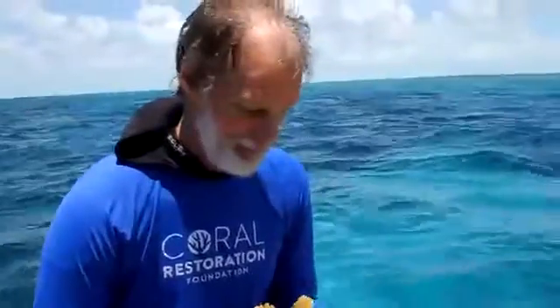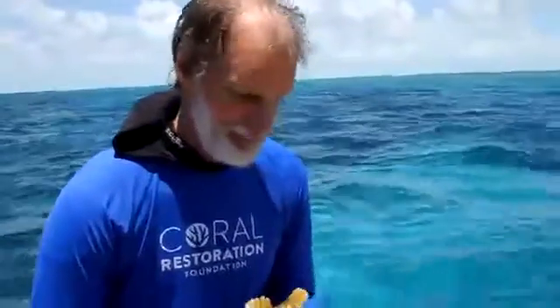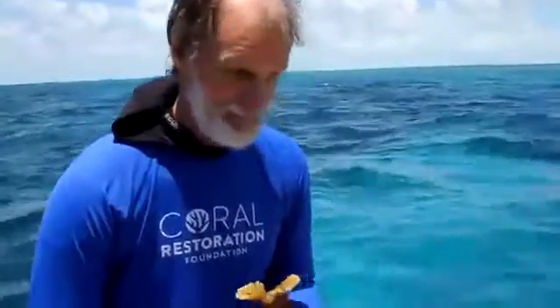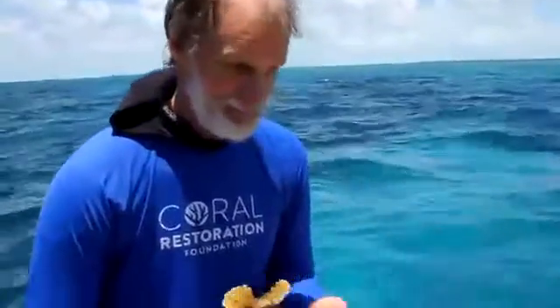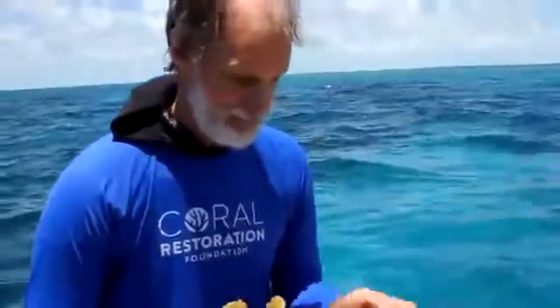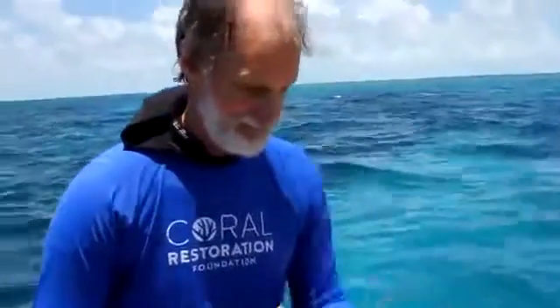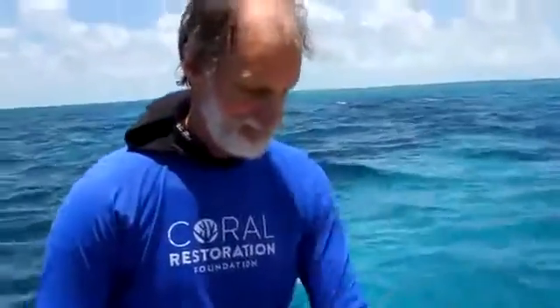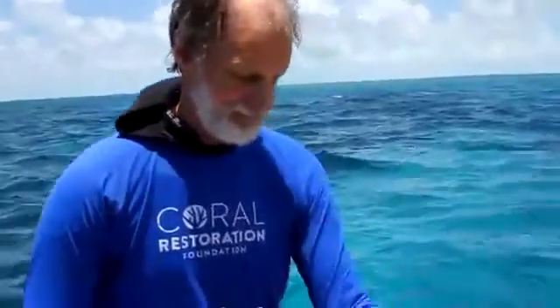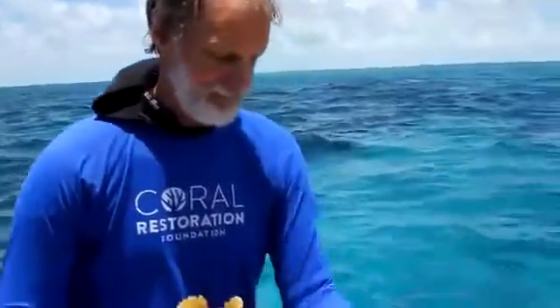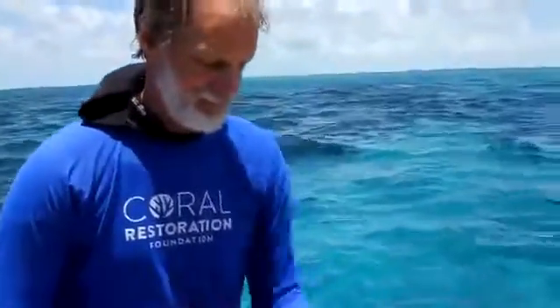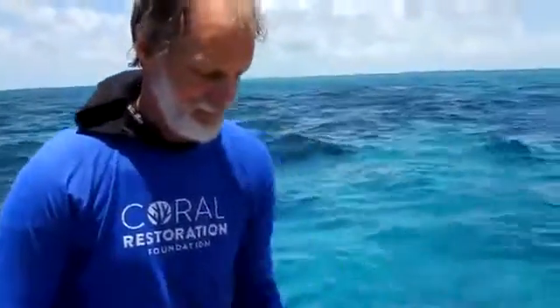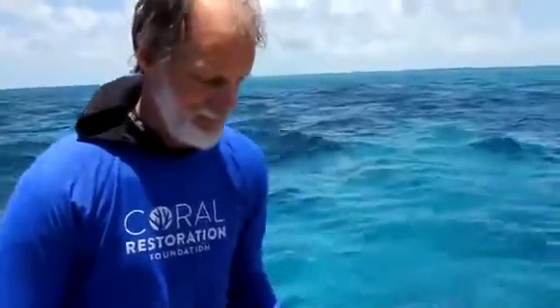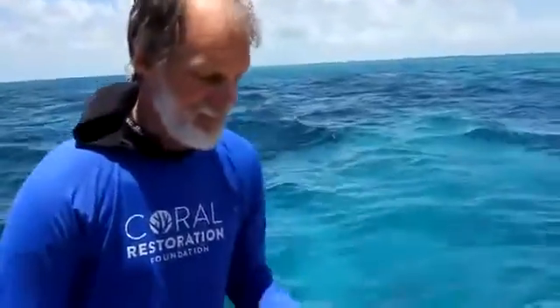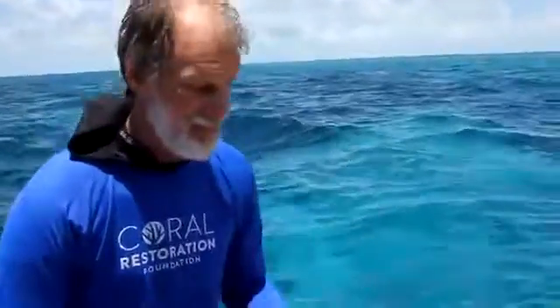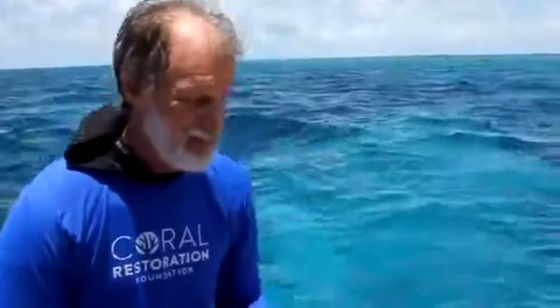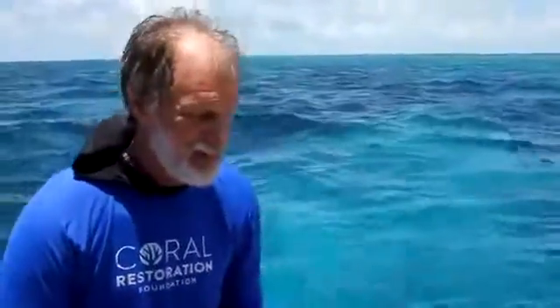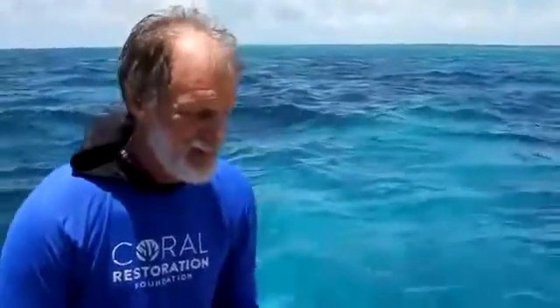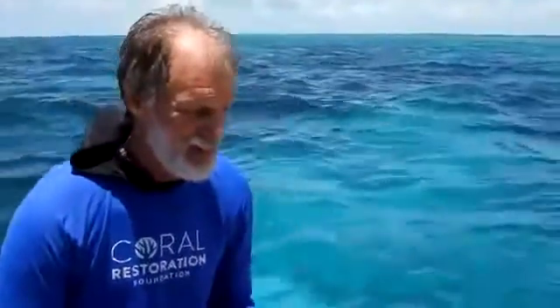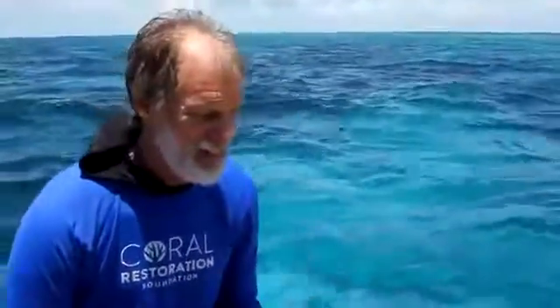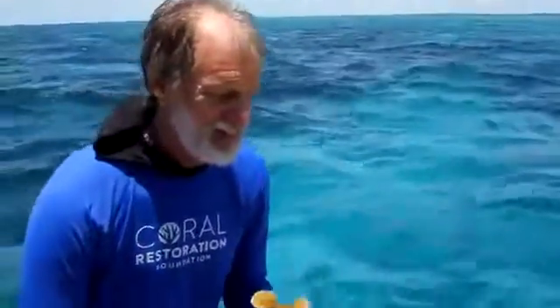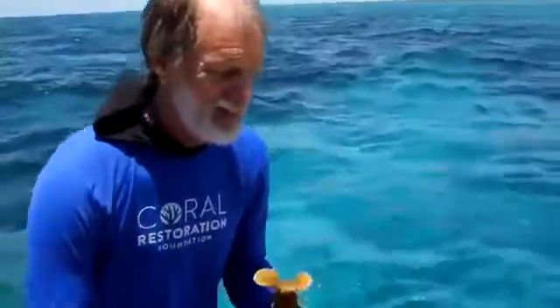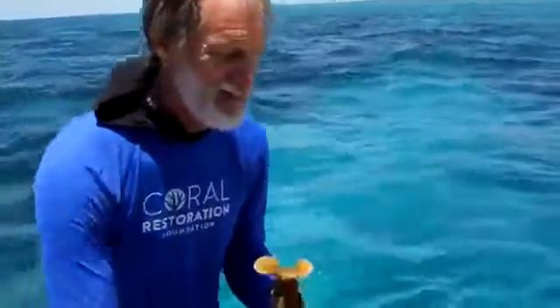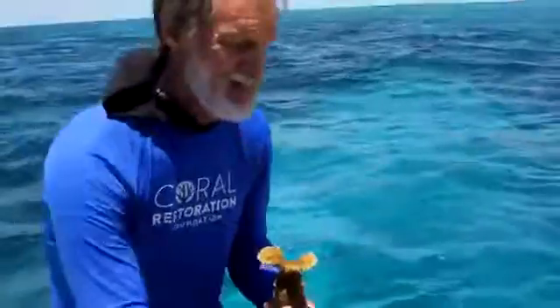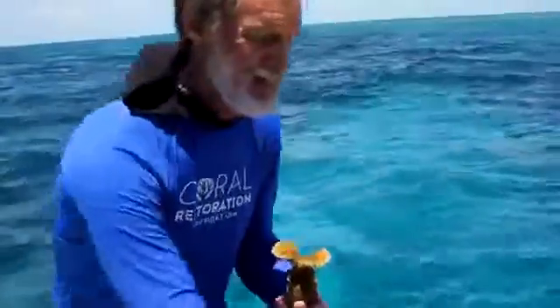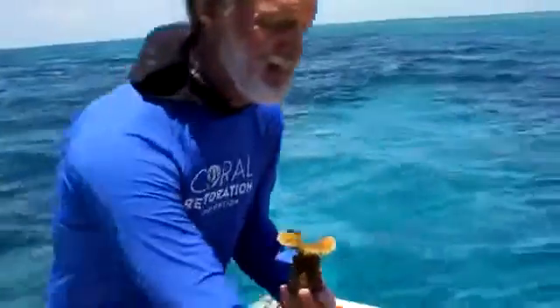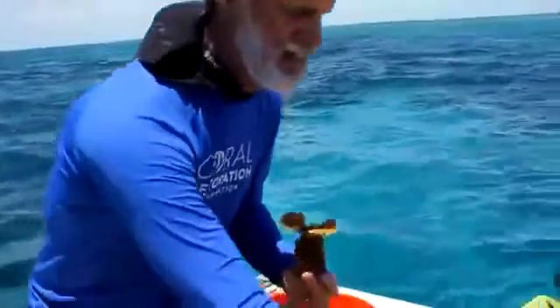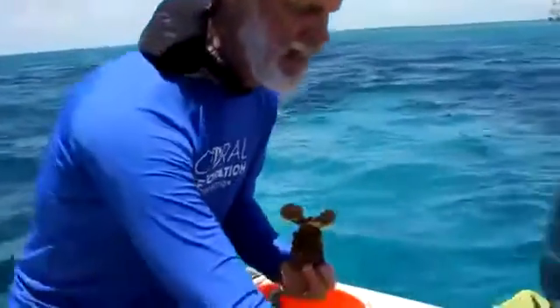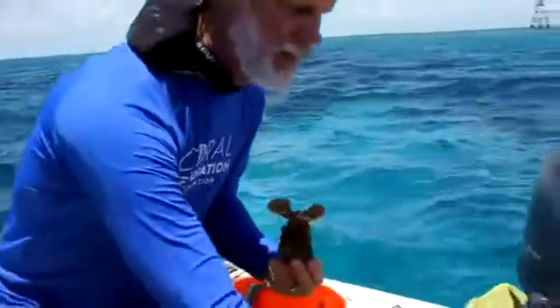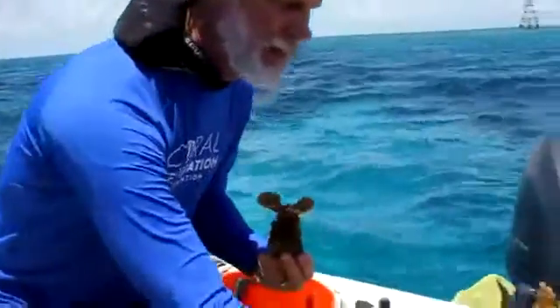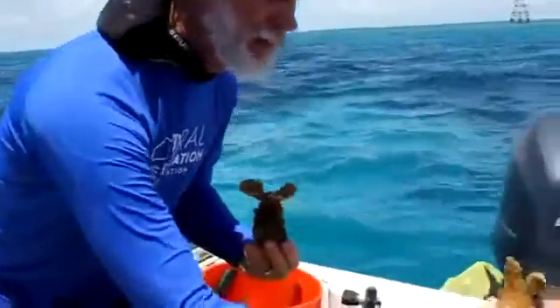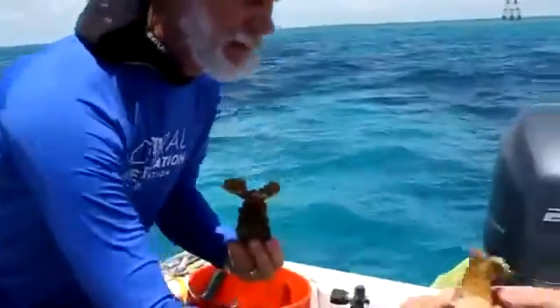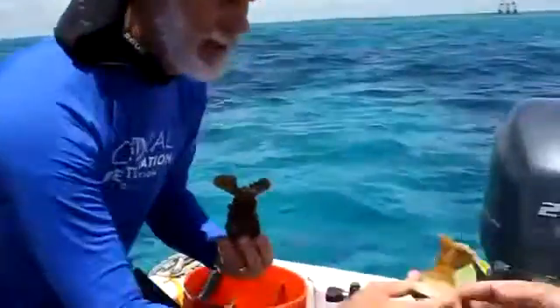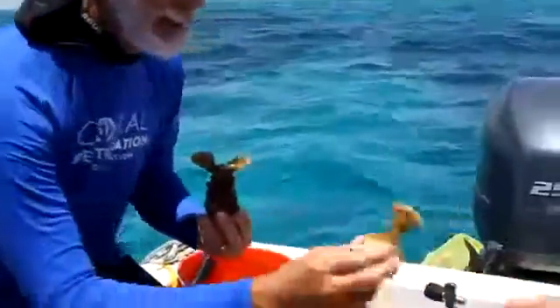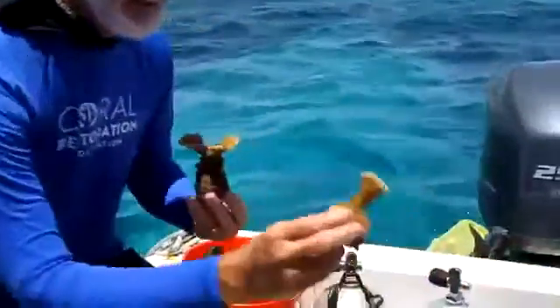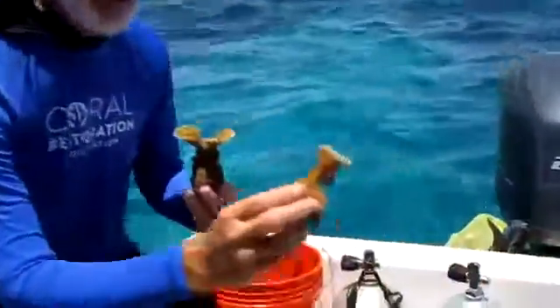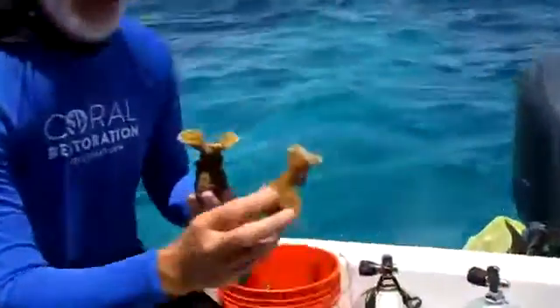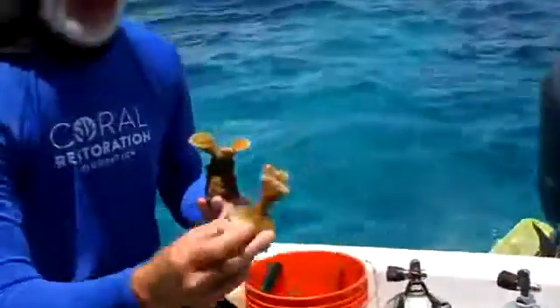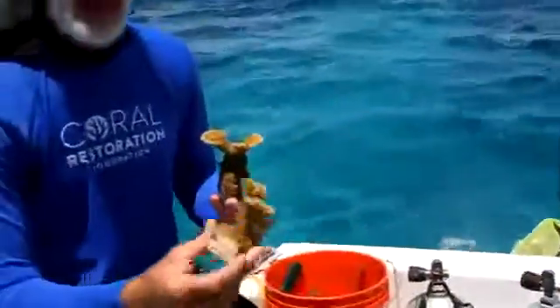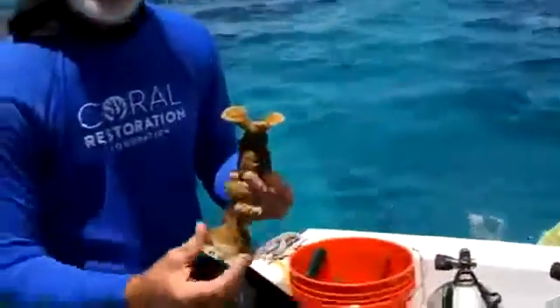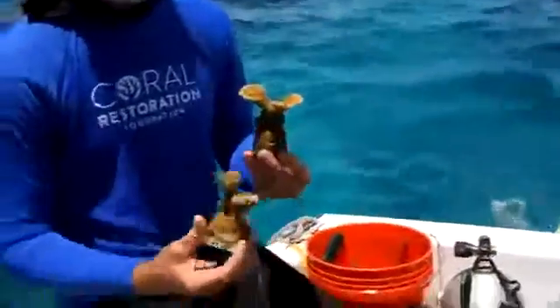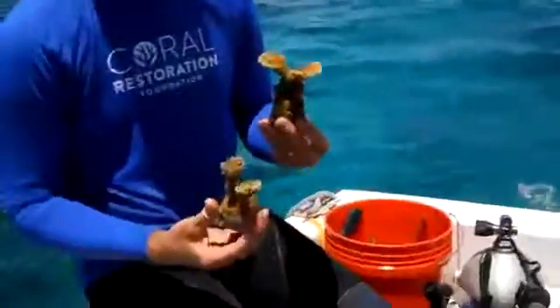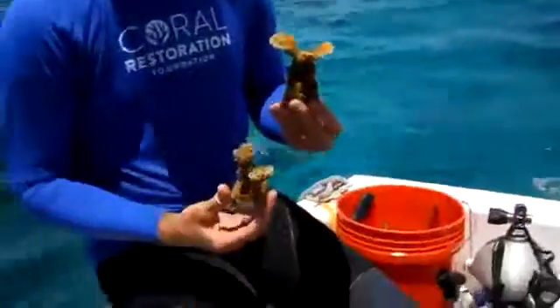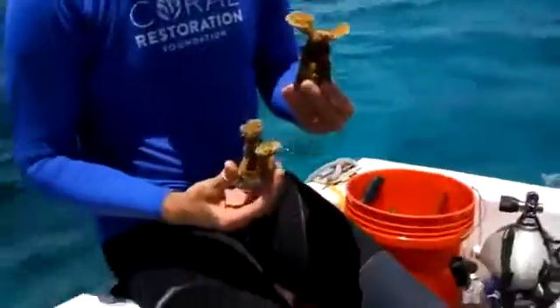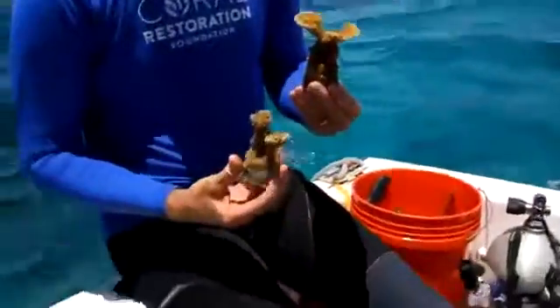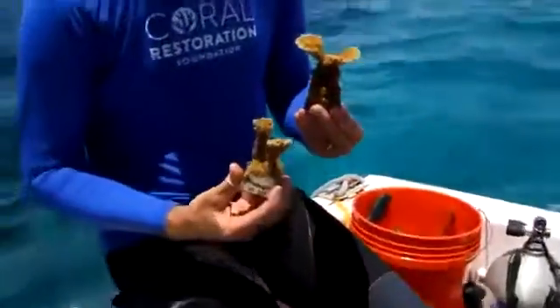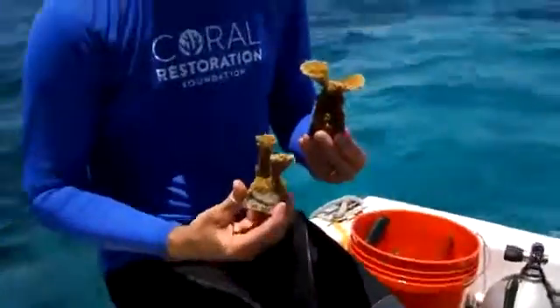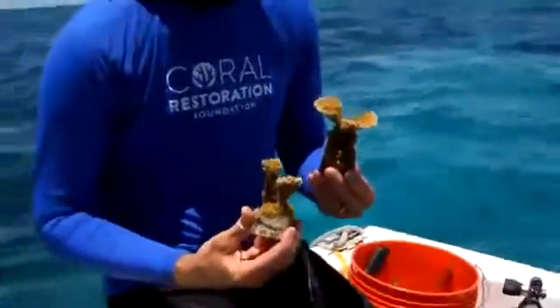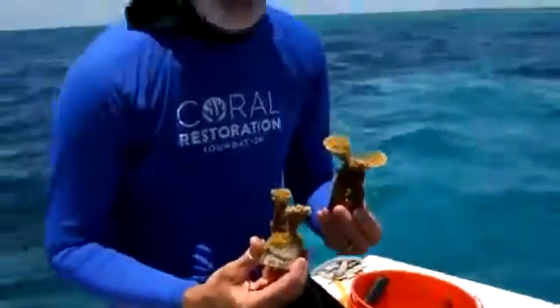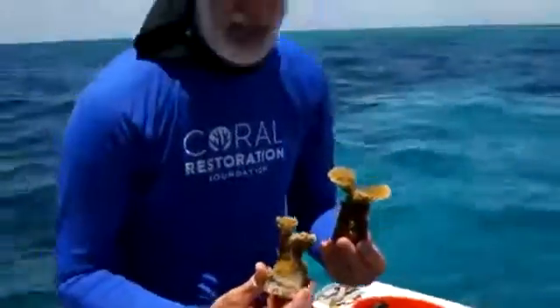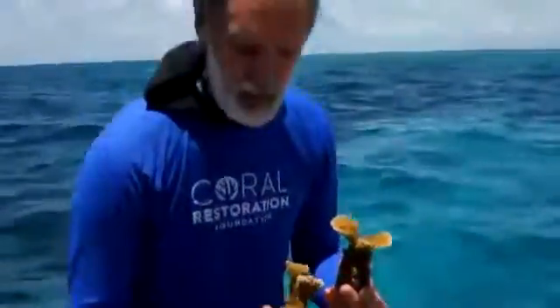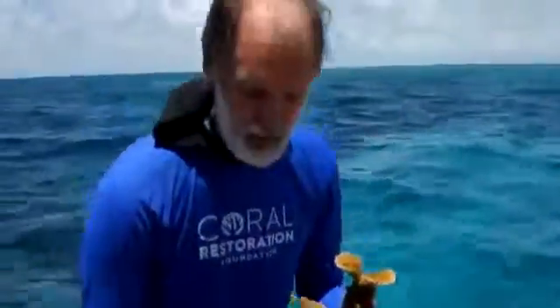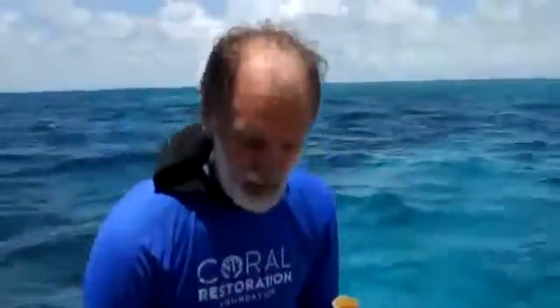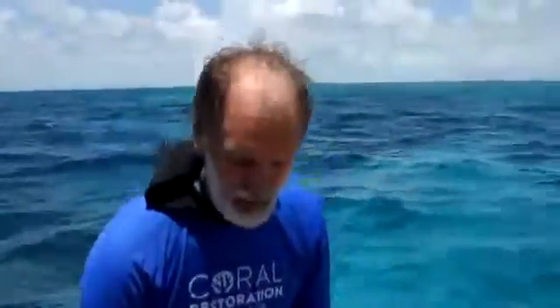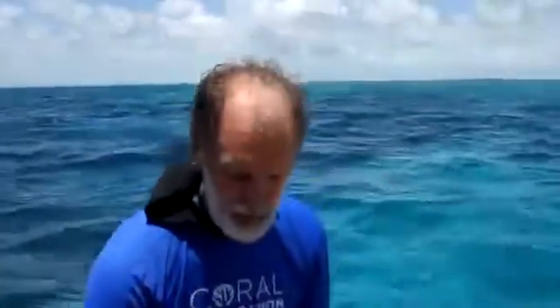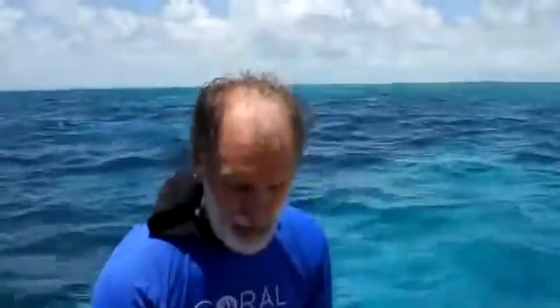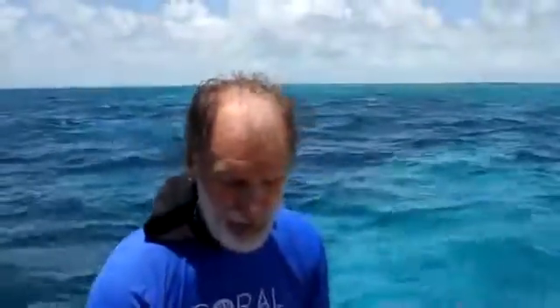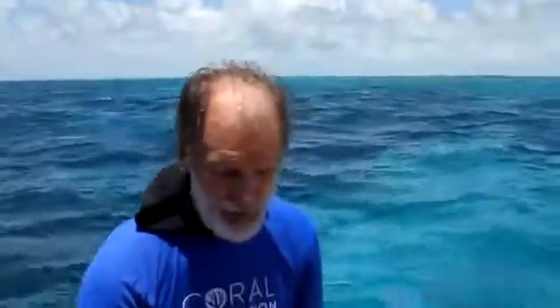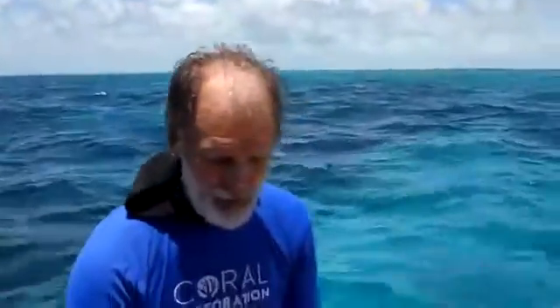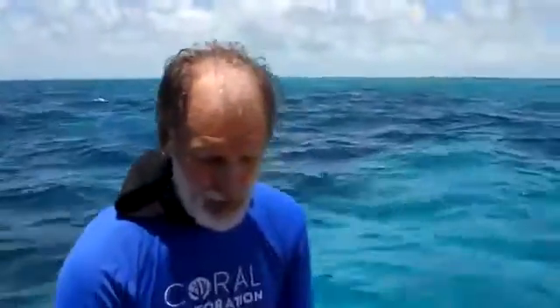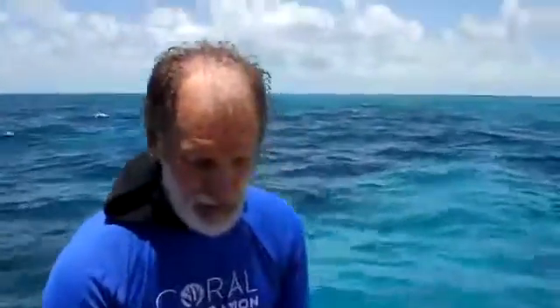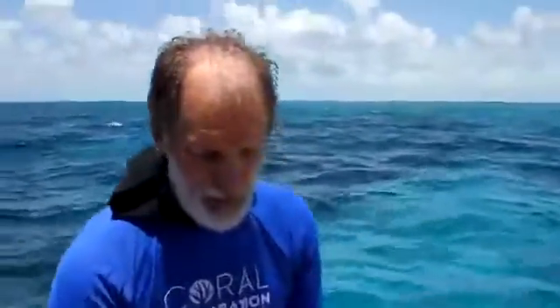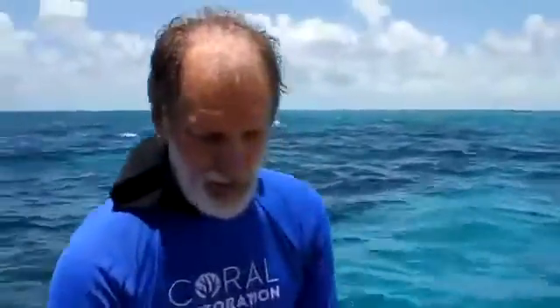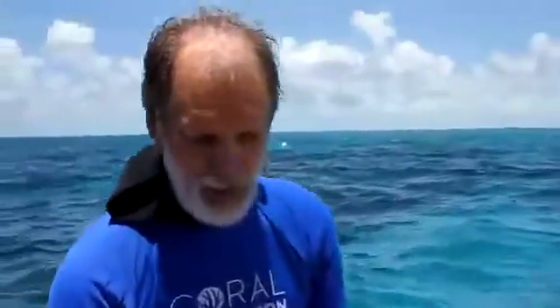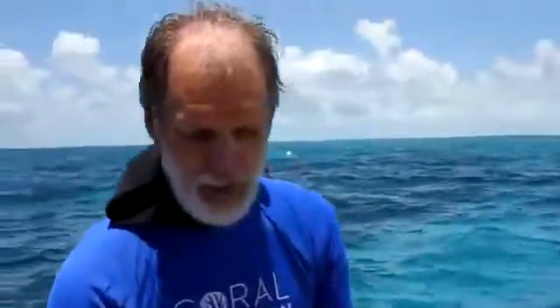And you've done it with the Staghorn, with the Elkhorn — that's what's new here, right? Yeah, we've planted thousands and thousands of Staghorn corals, but this is the first with the Elkhorn.